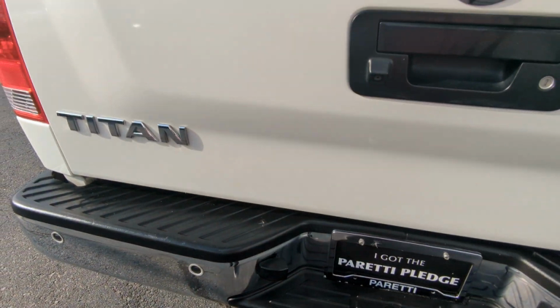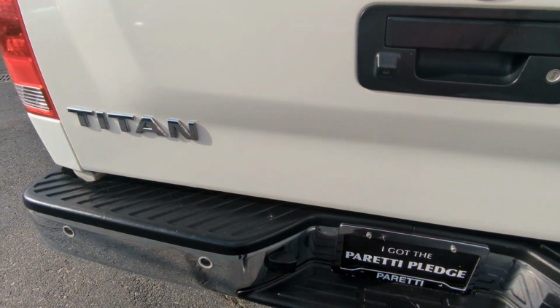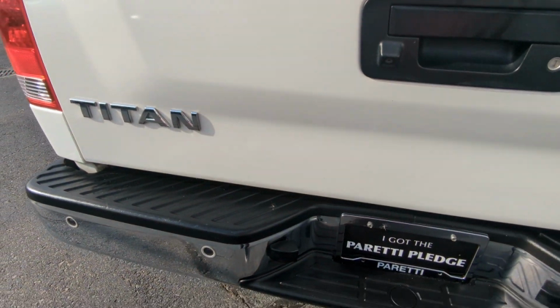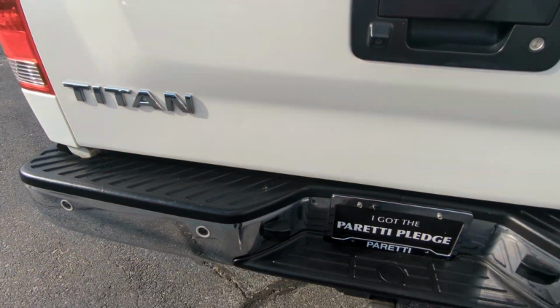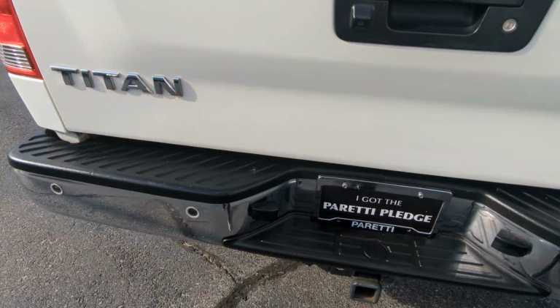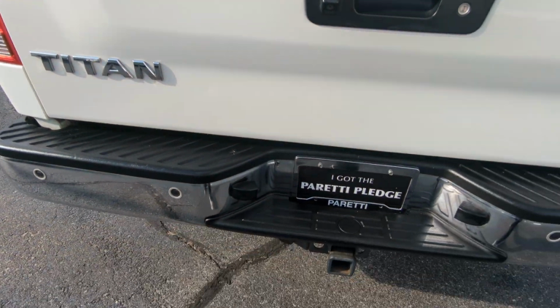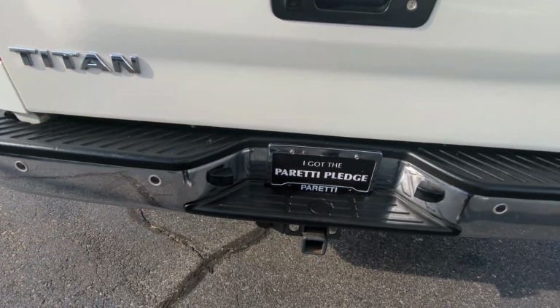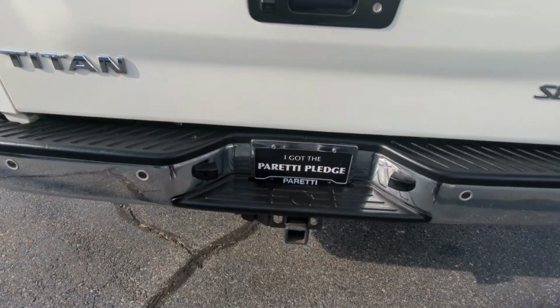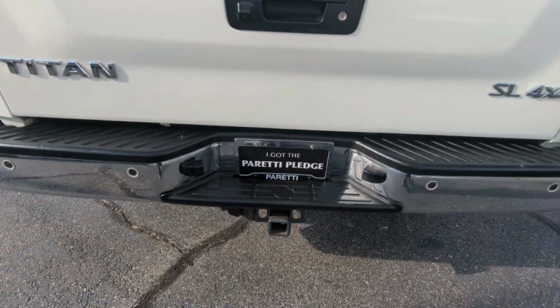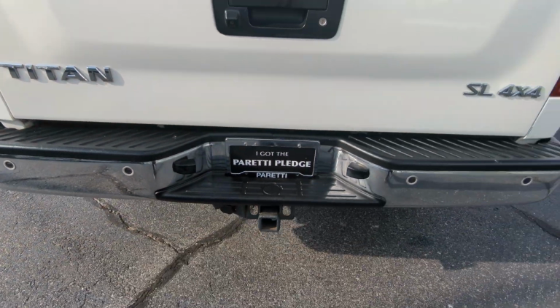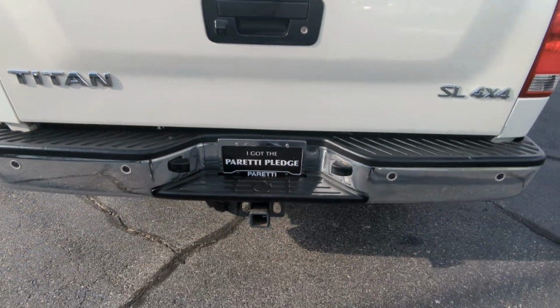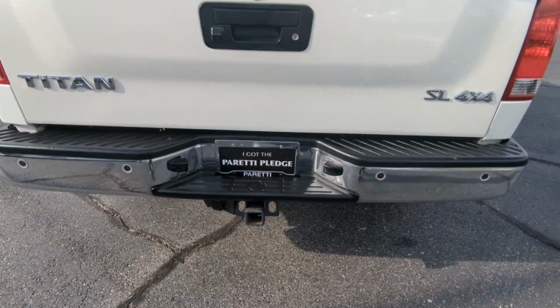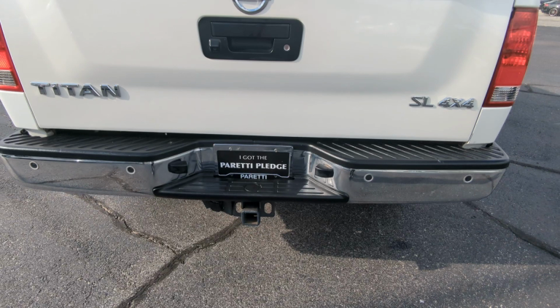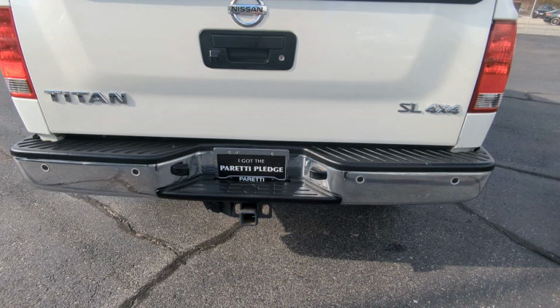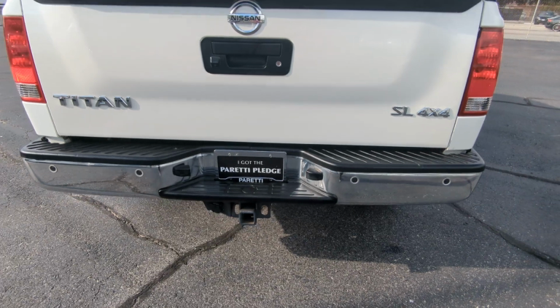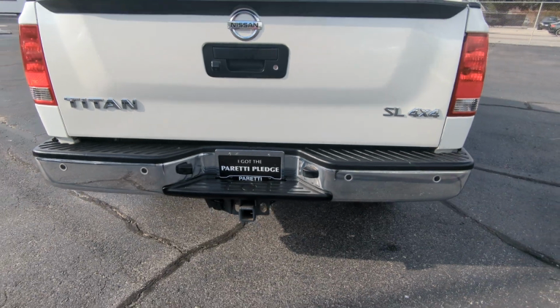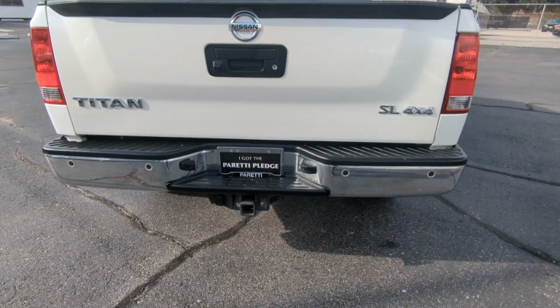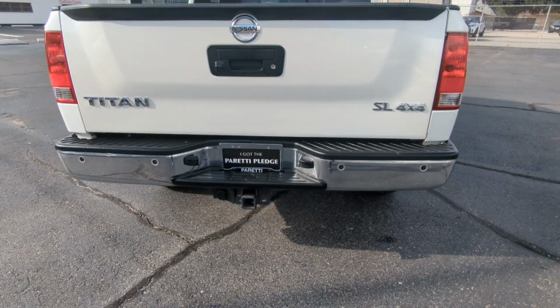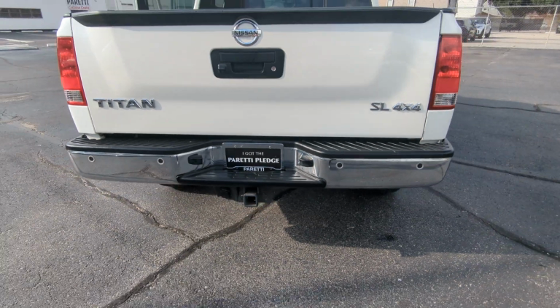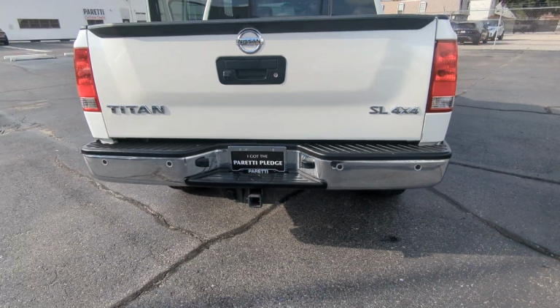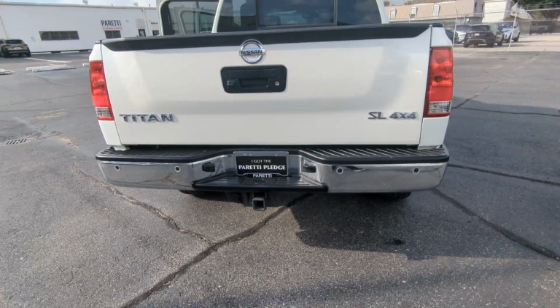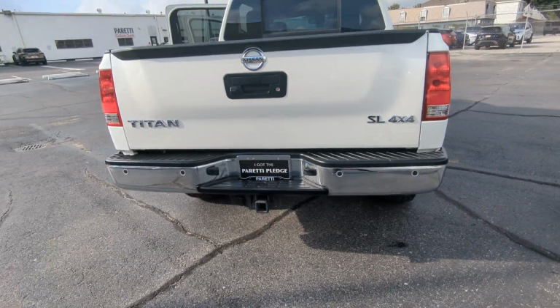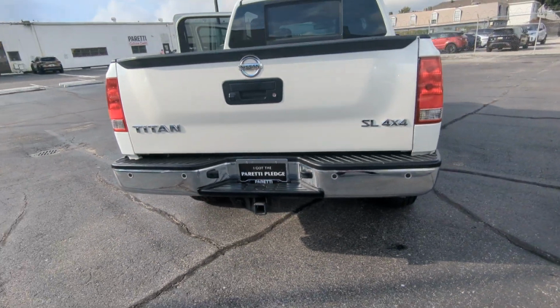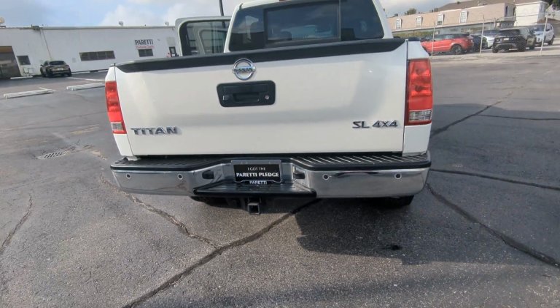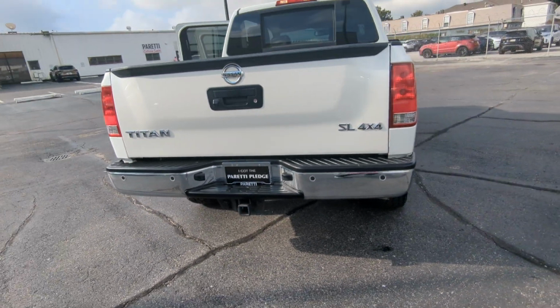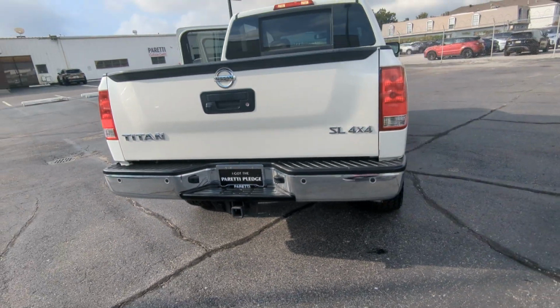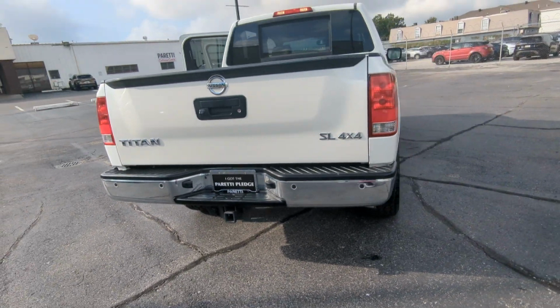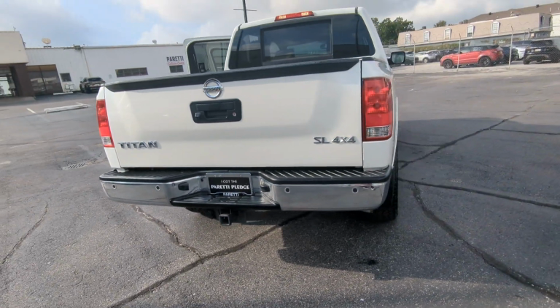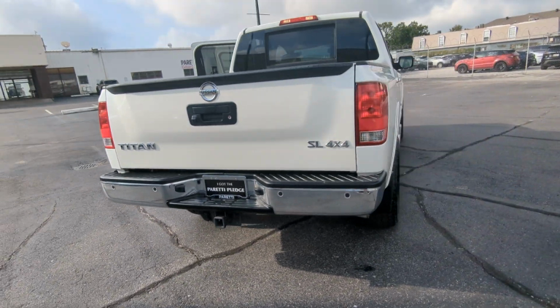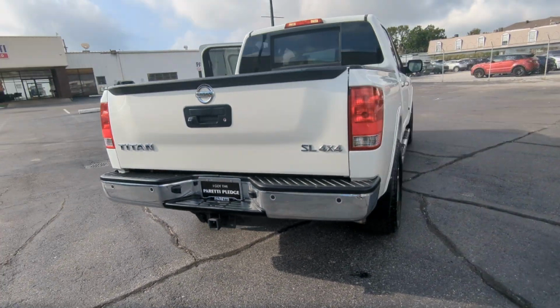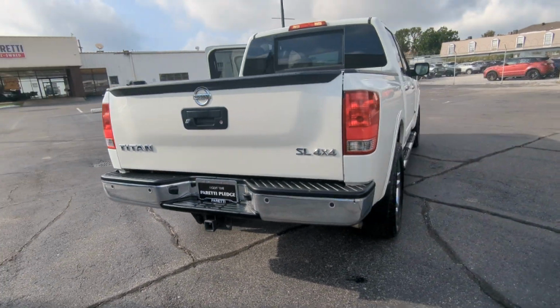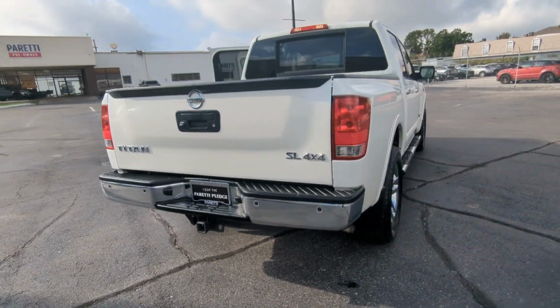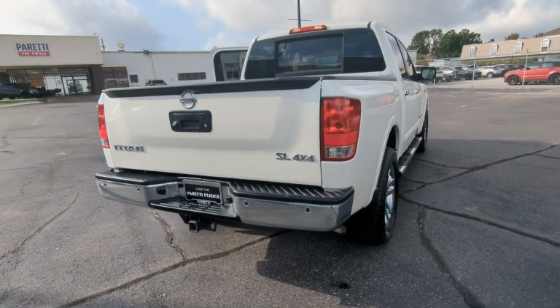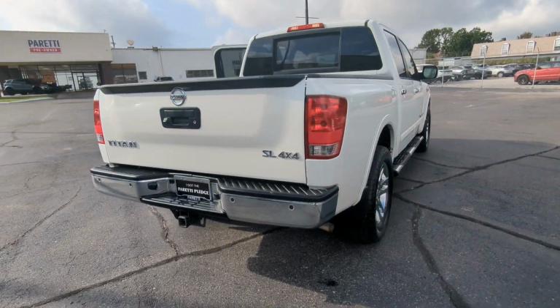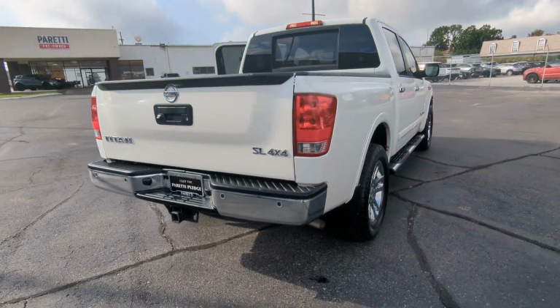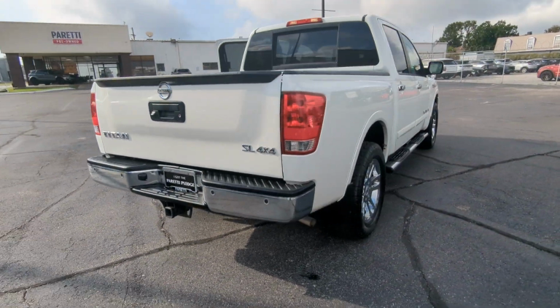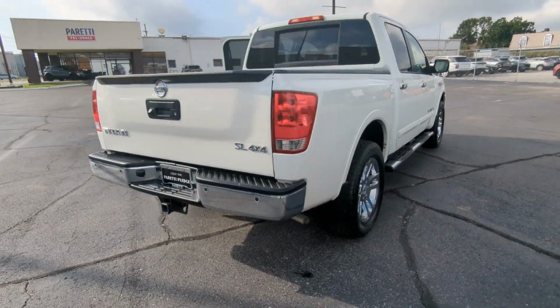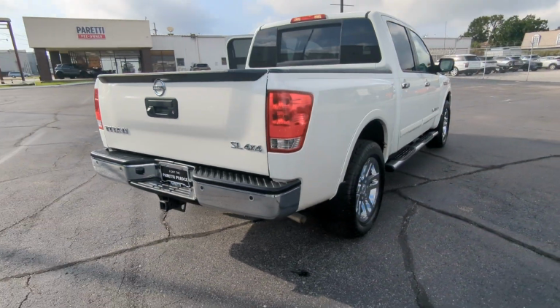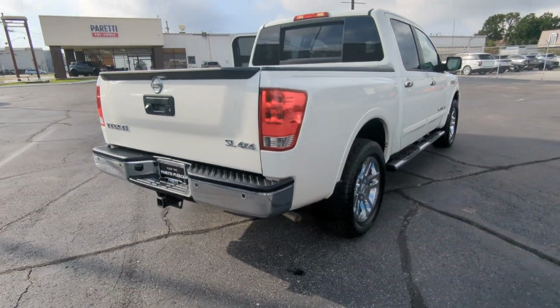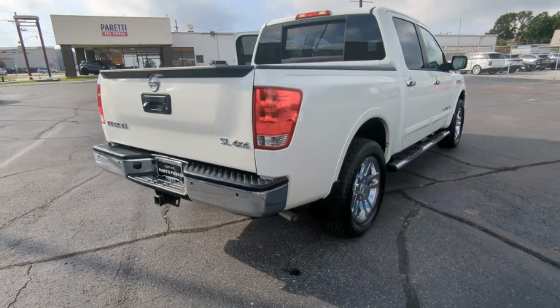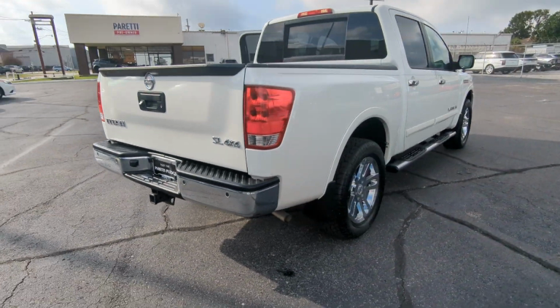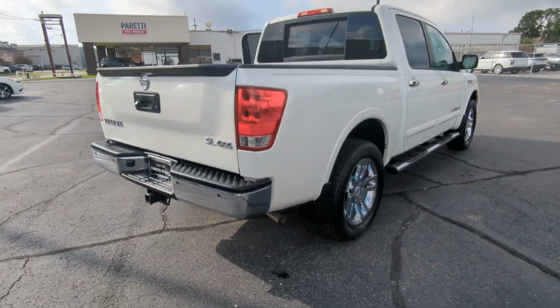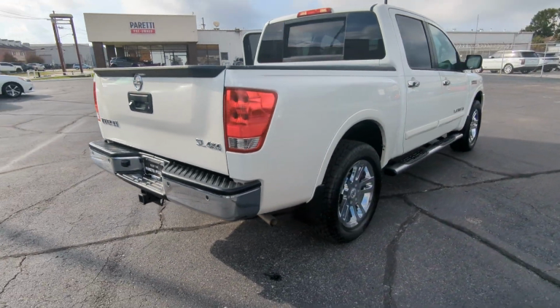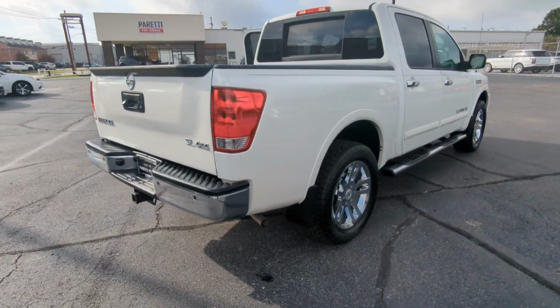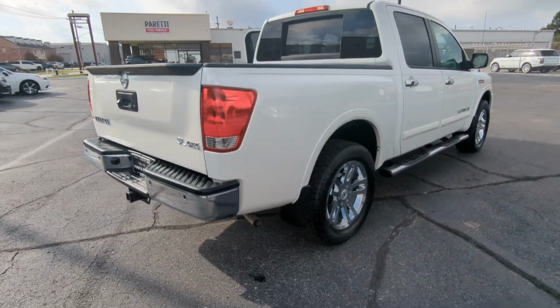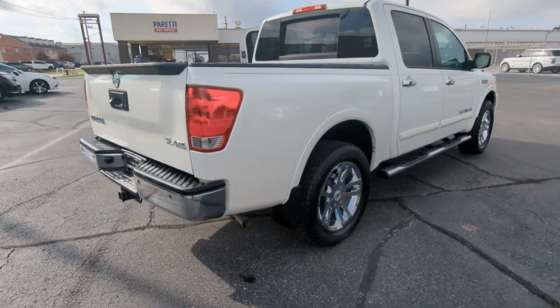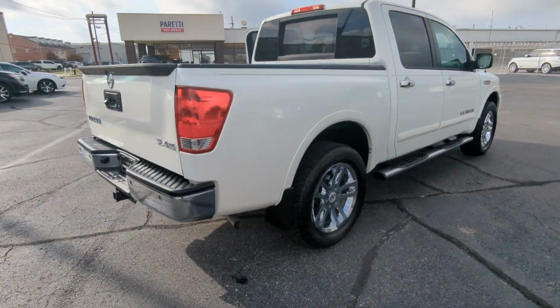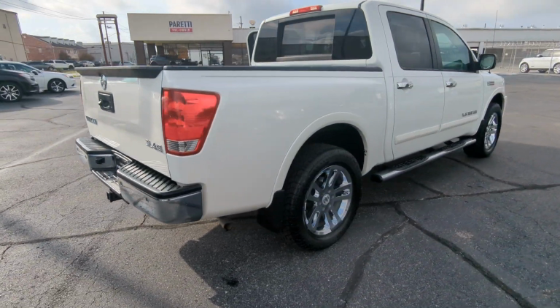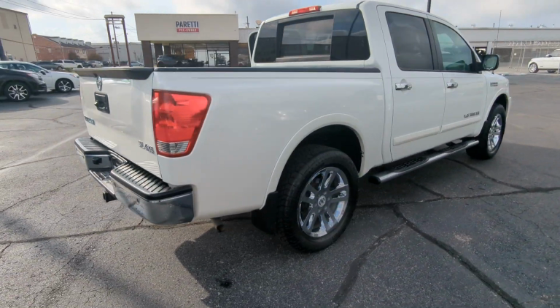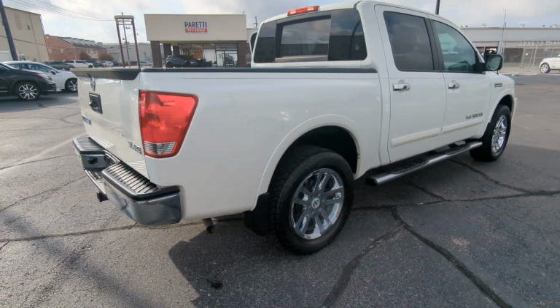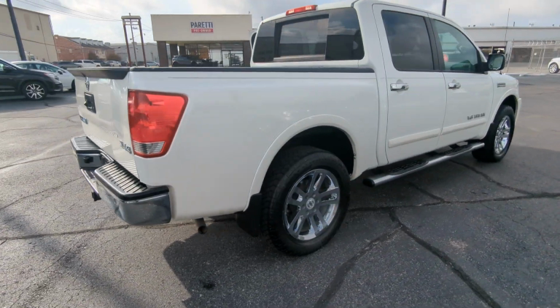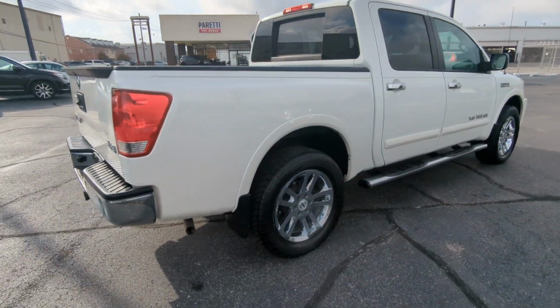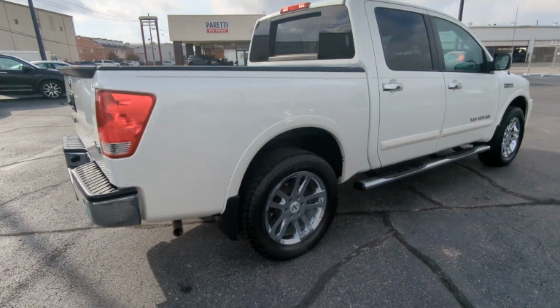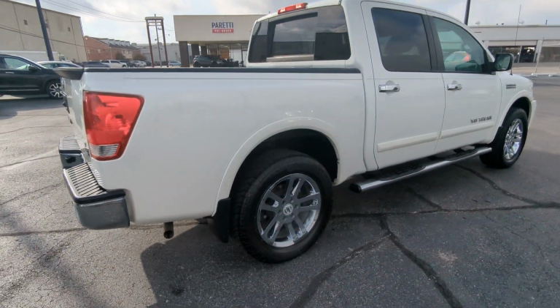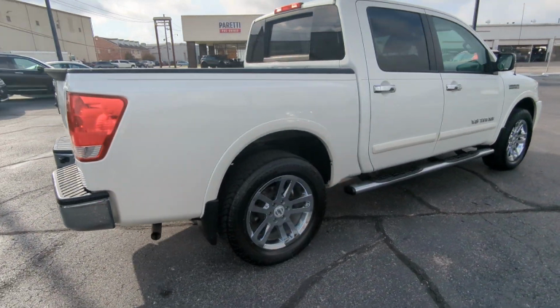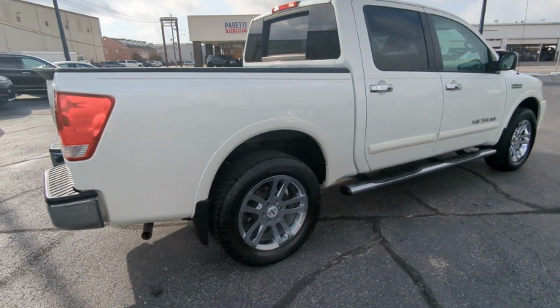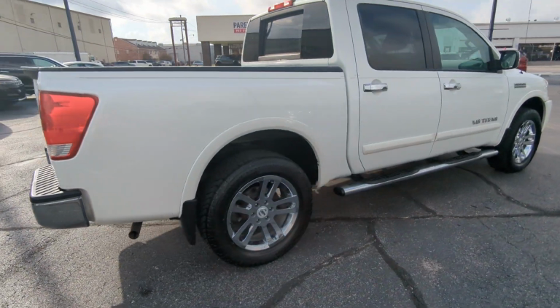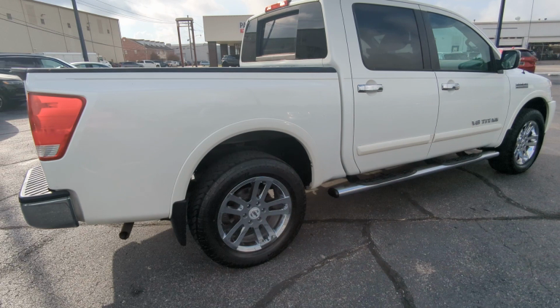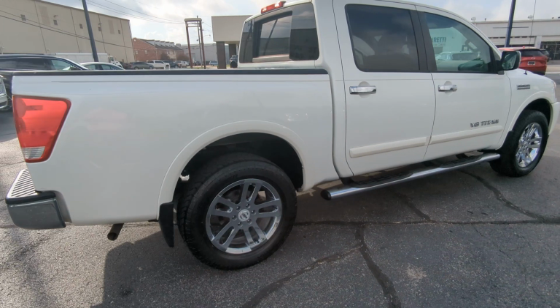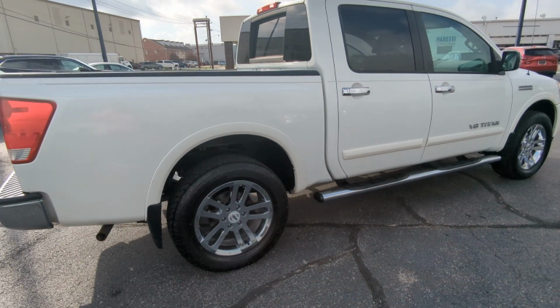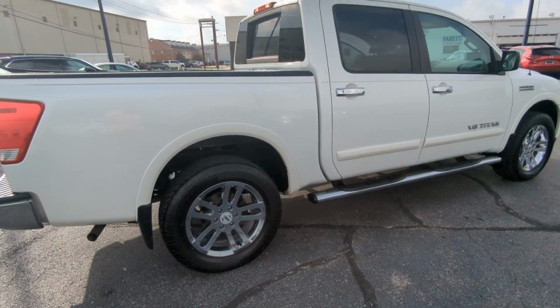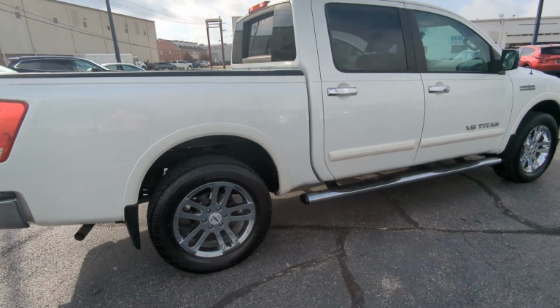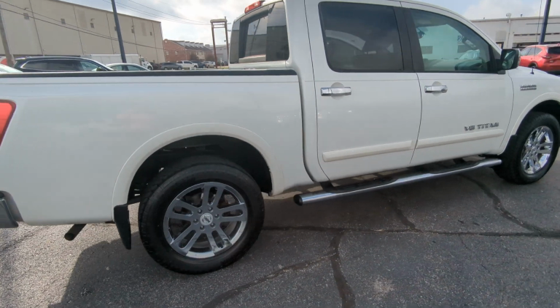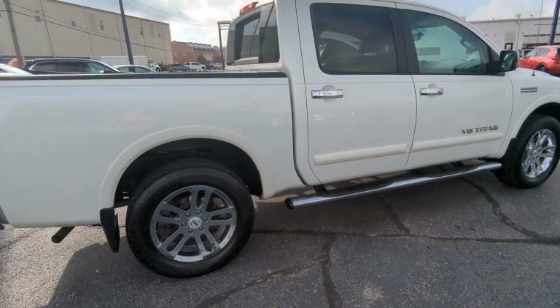This truck does also have parking sensors. So if you're backing up, you will get alerted as you're backing up close to a stationary object.